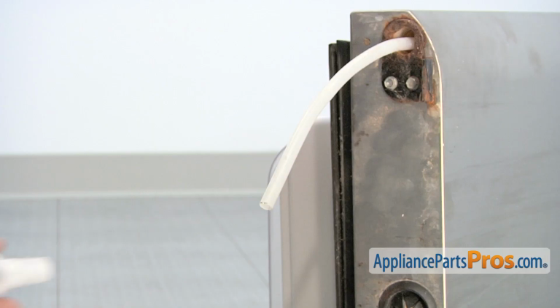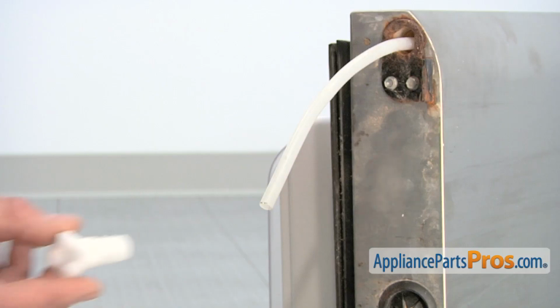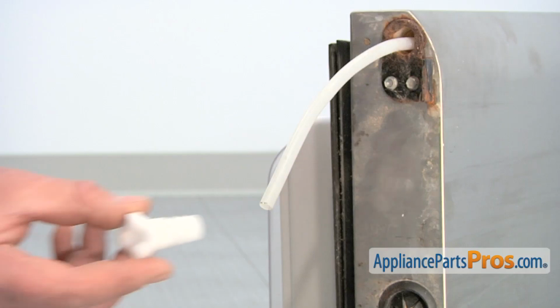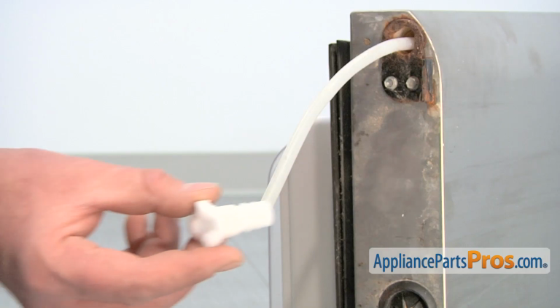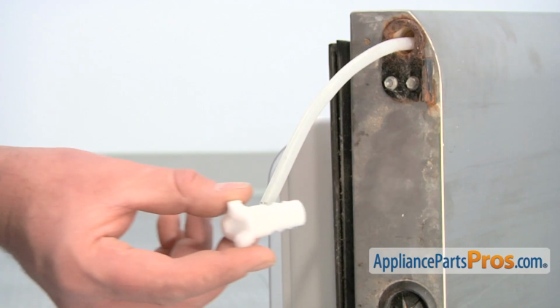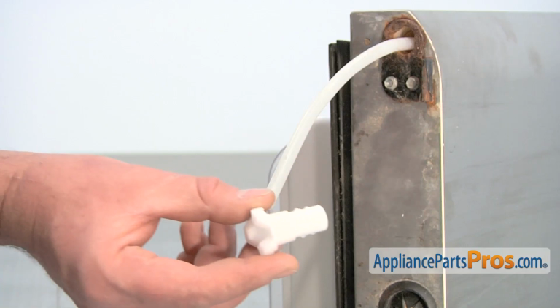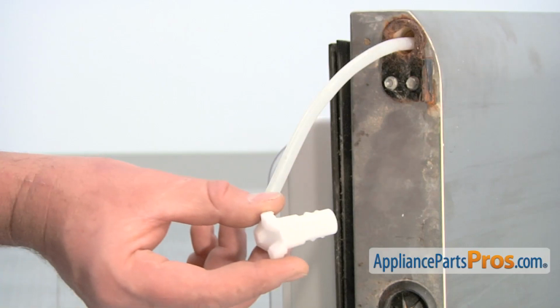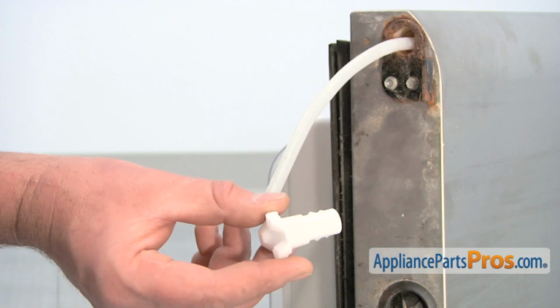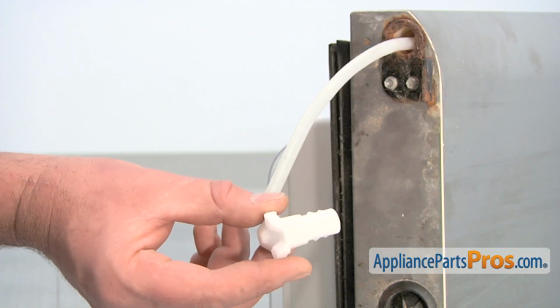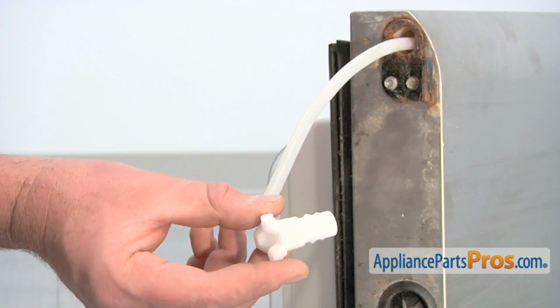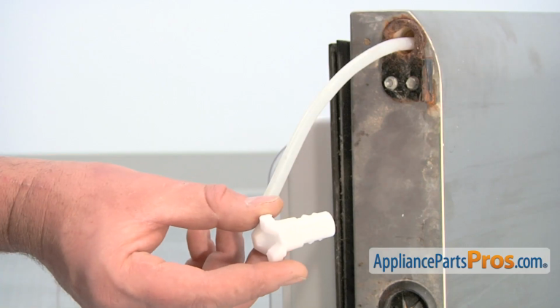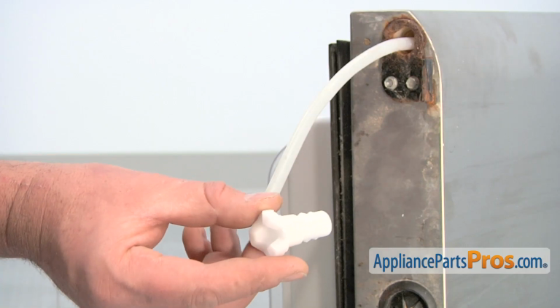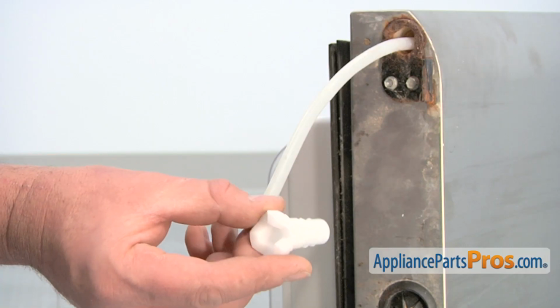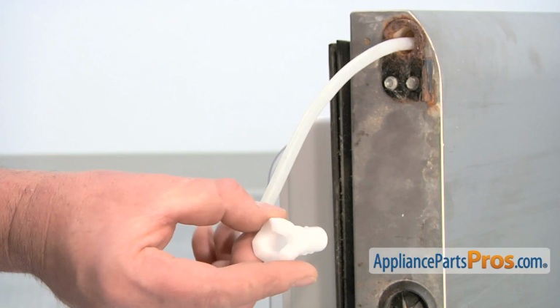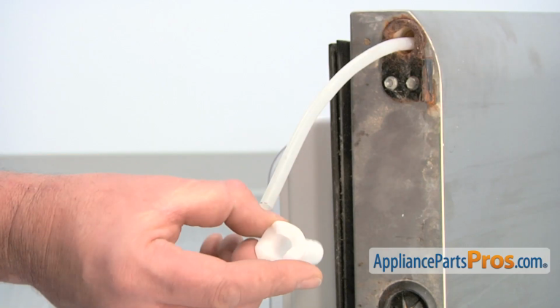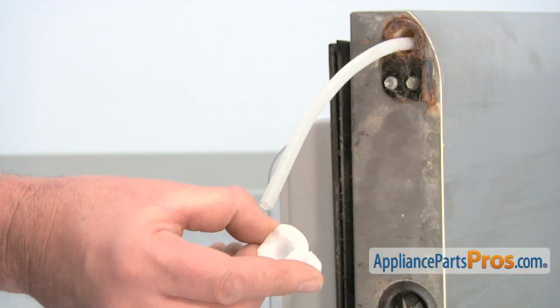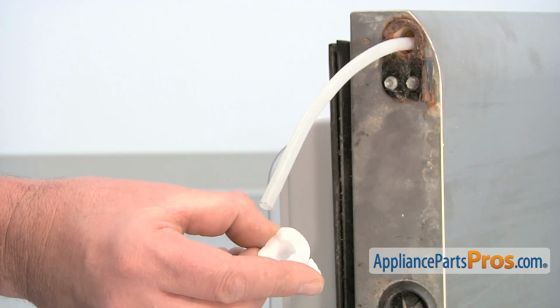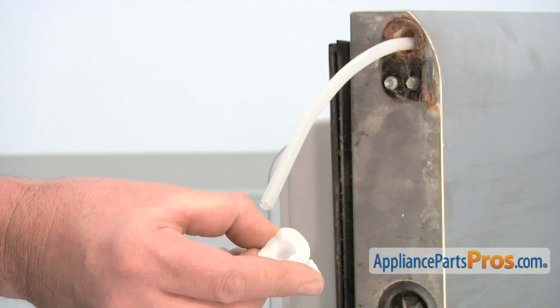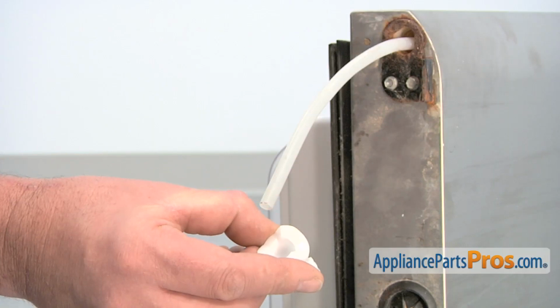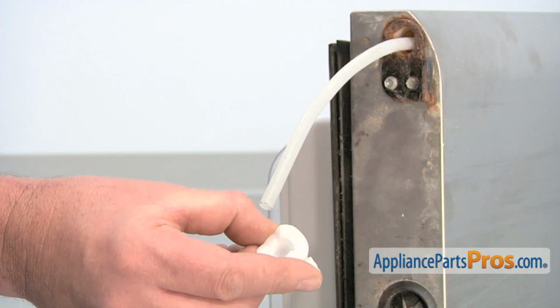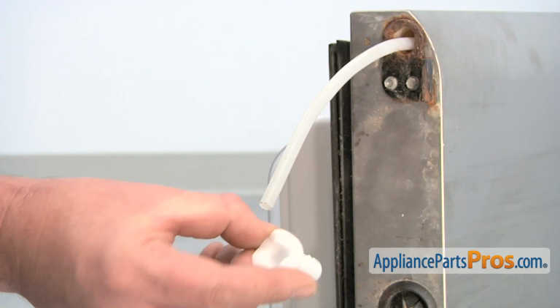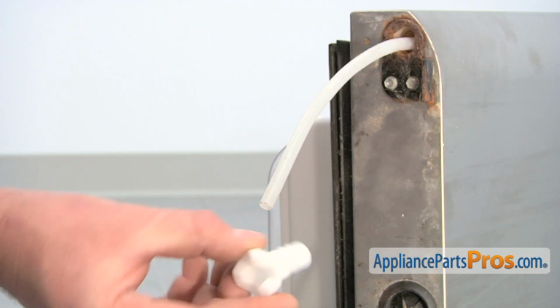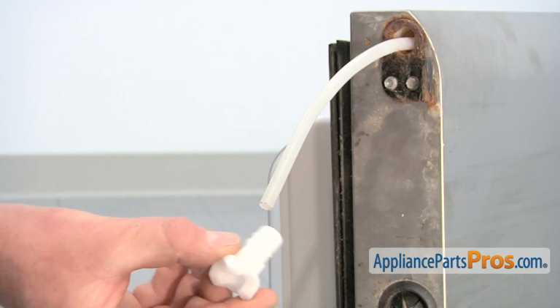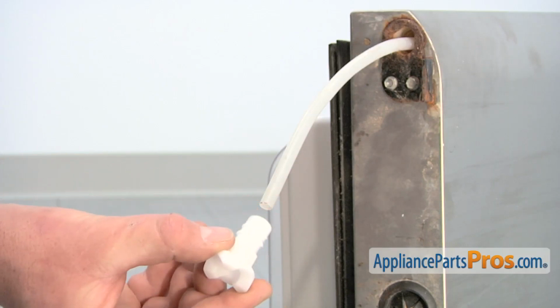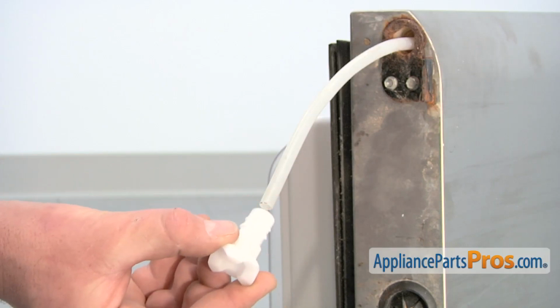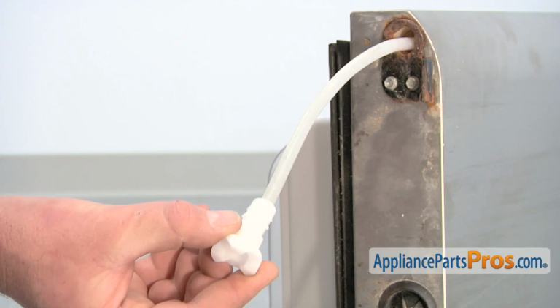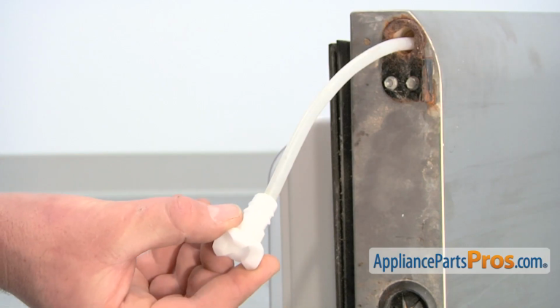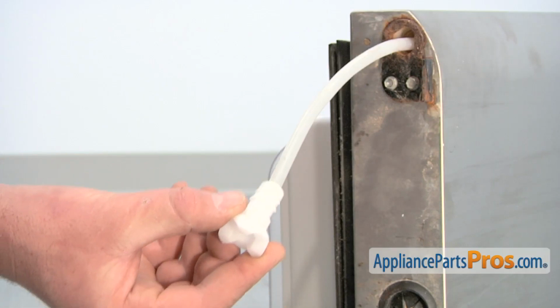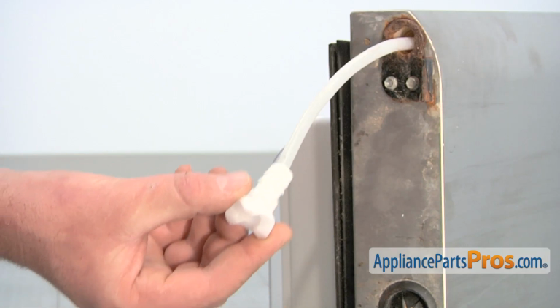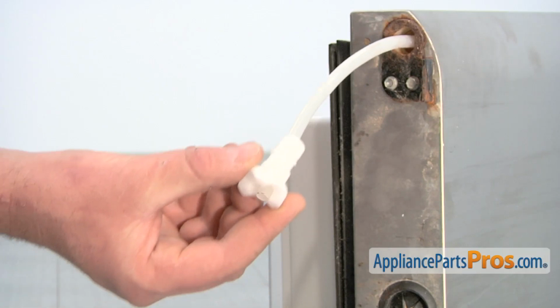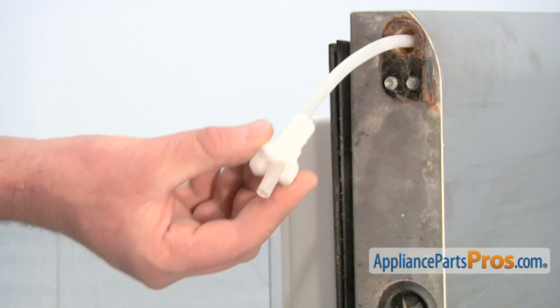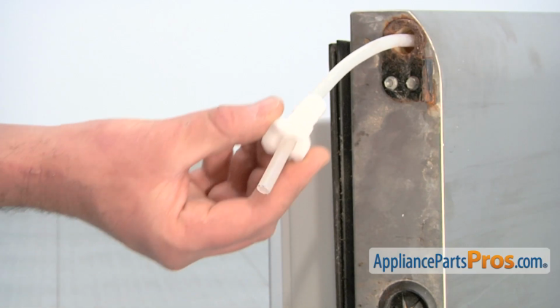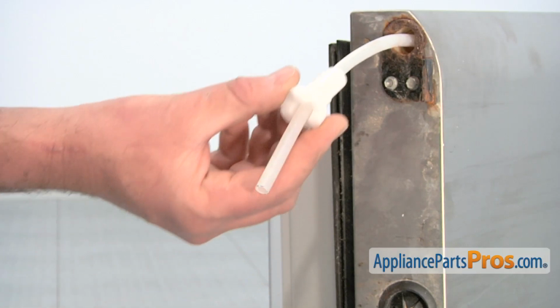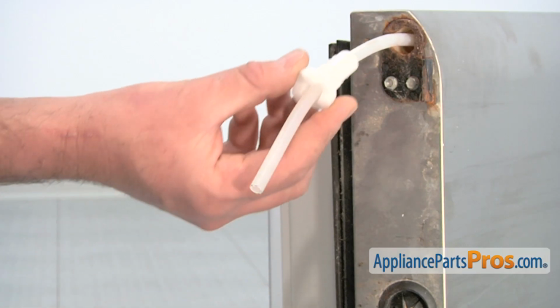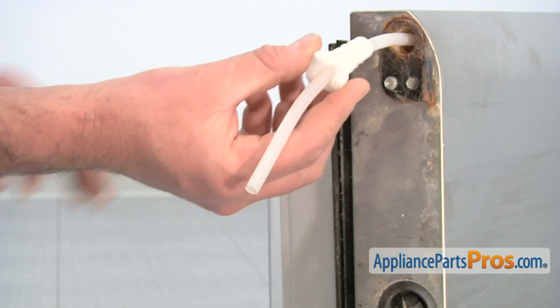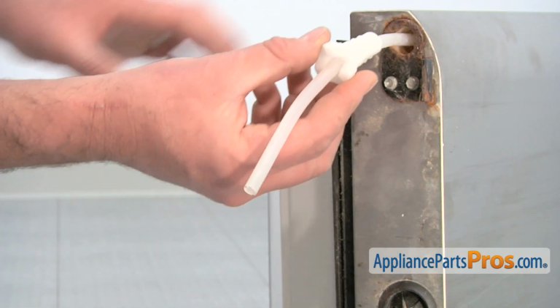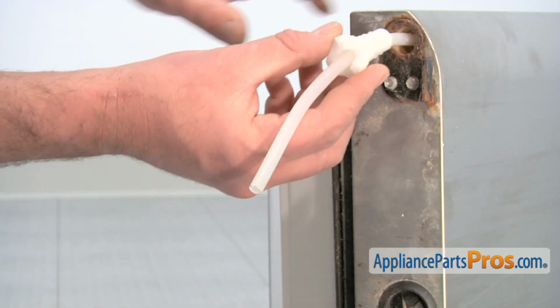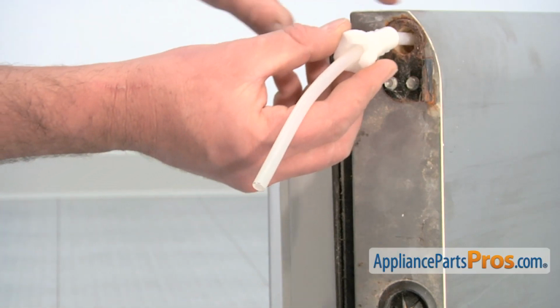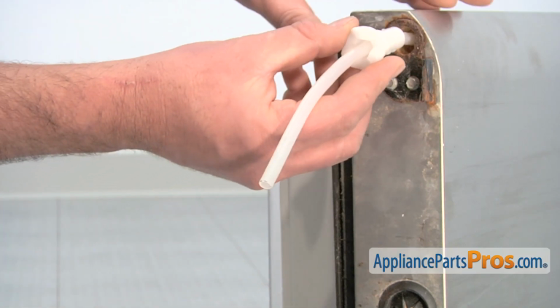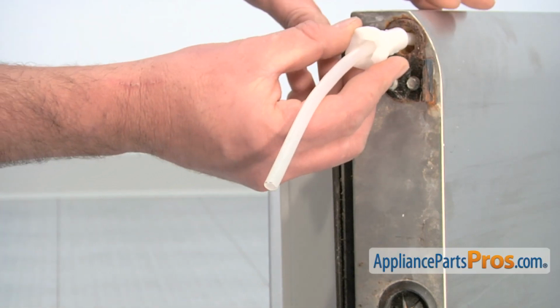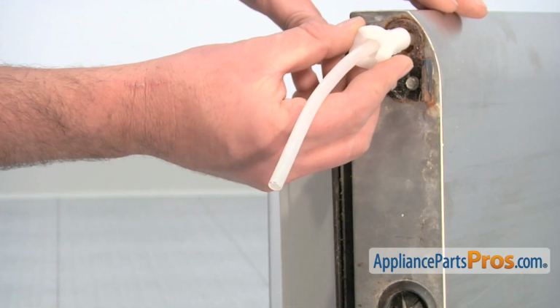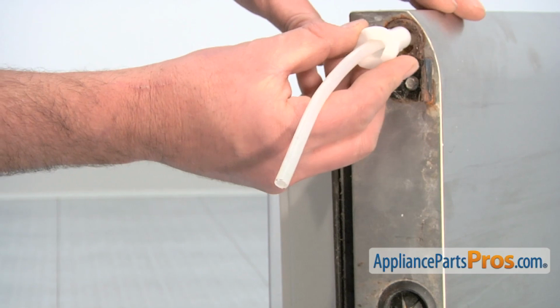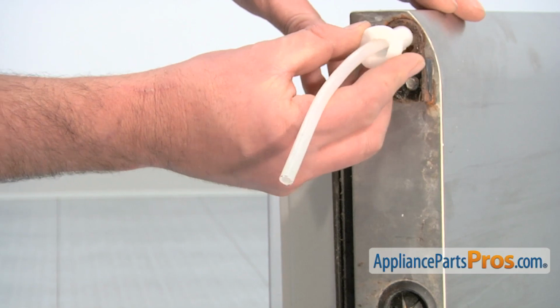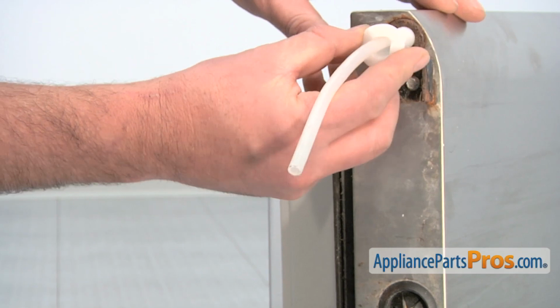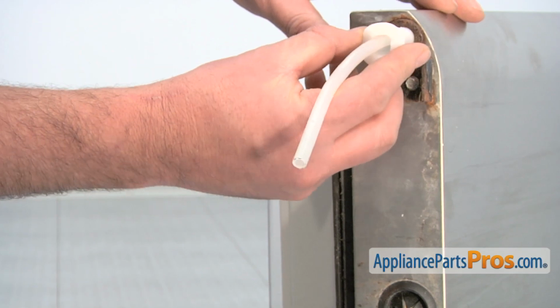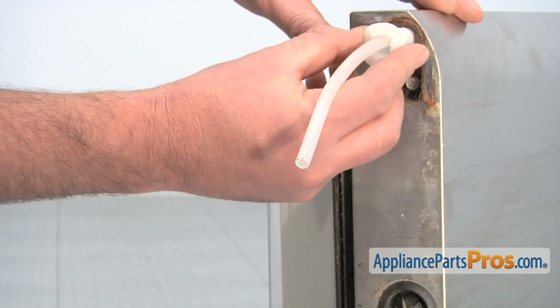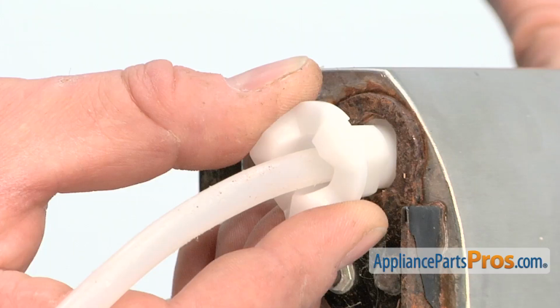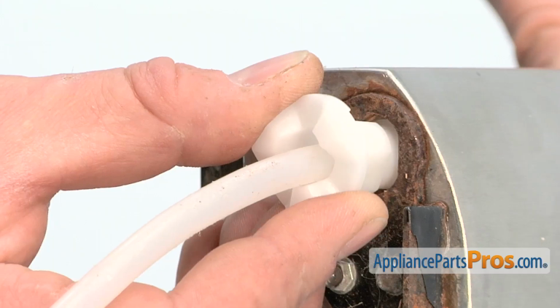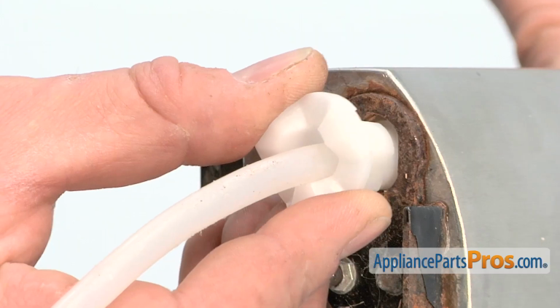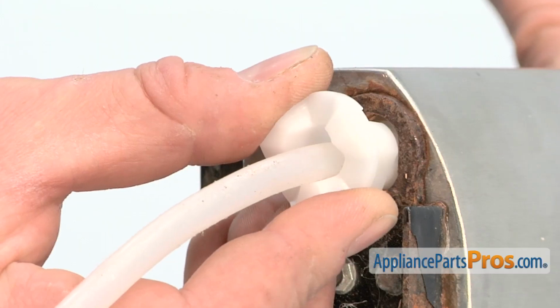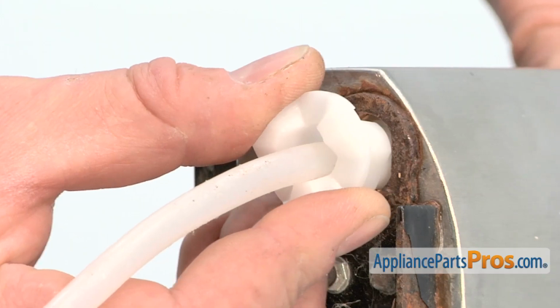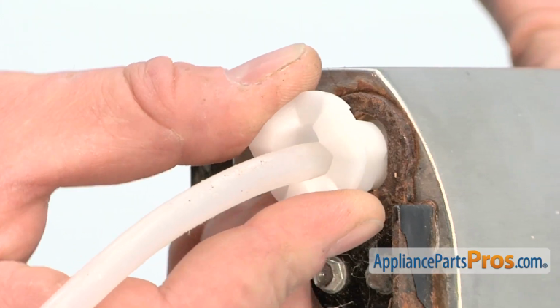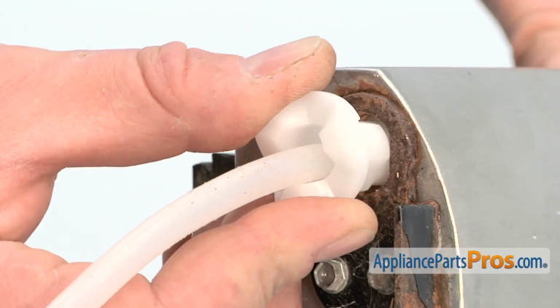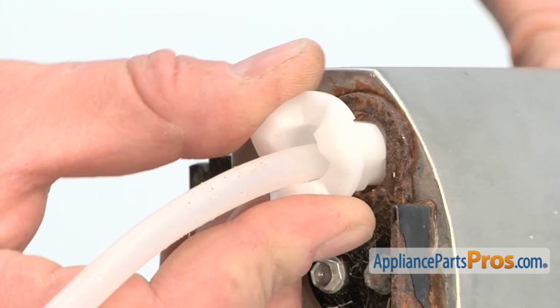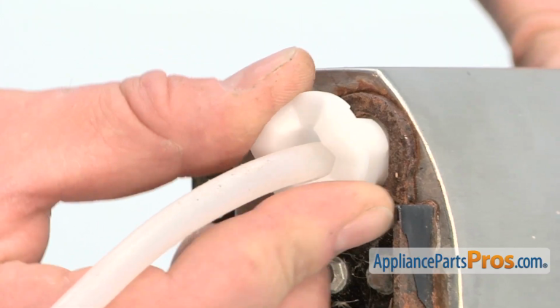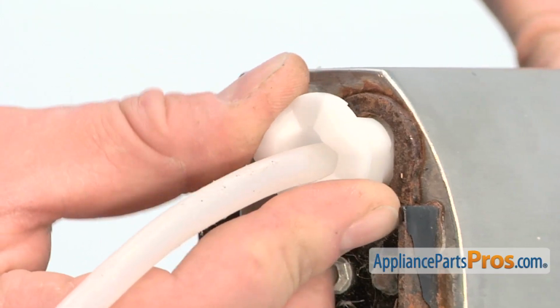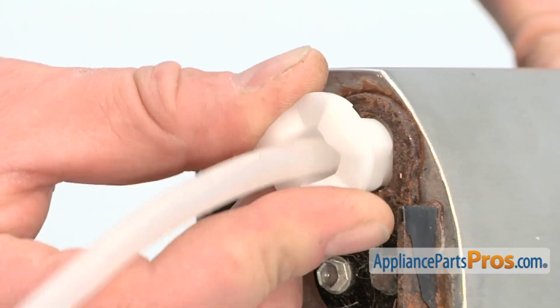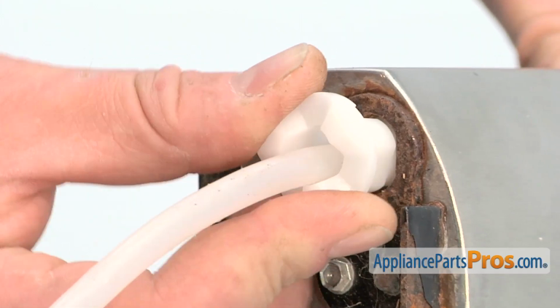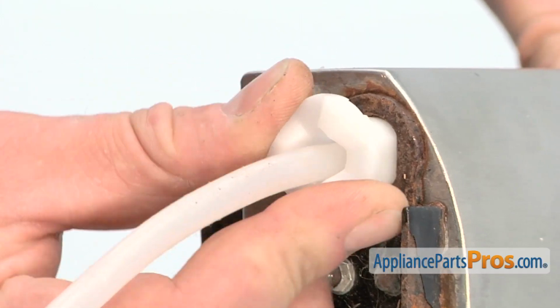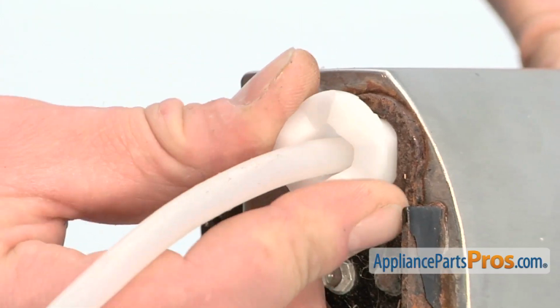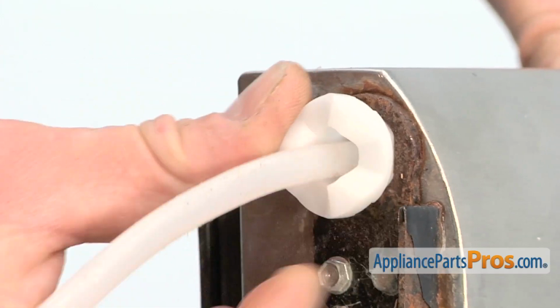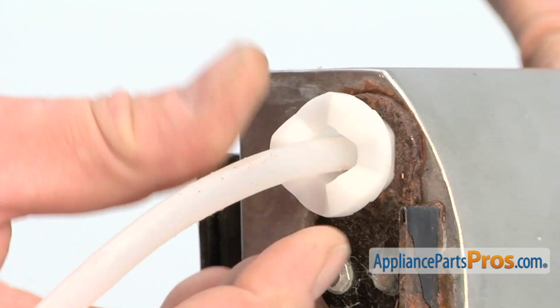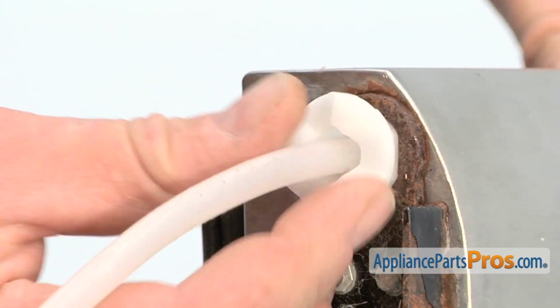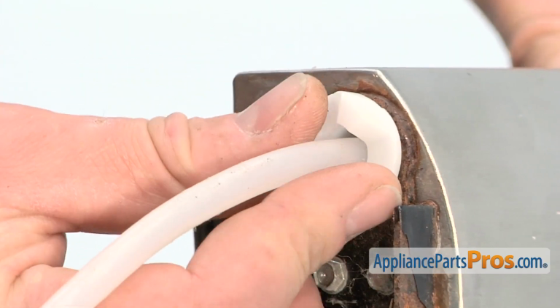Position the new hinge bearing so that the water tube goes through the center. Then, carefully slide it forward and press it into the bottom of the door.